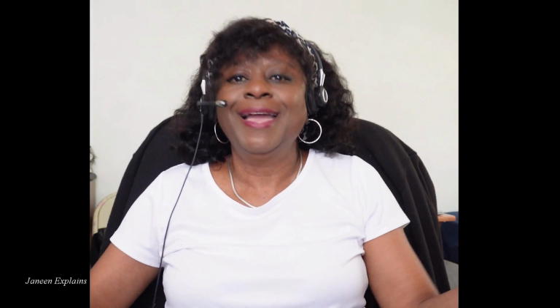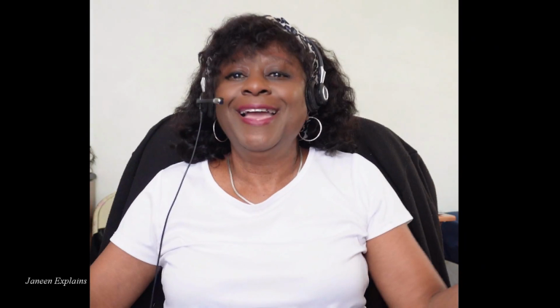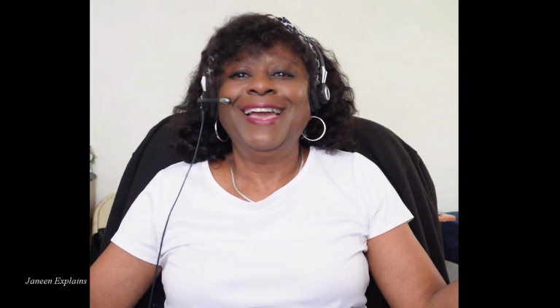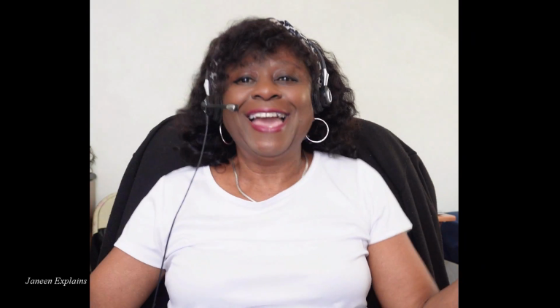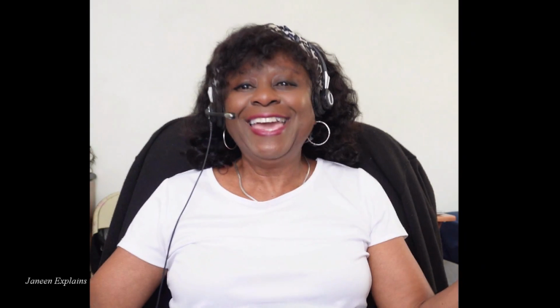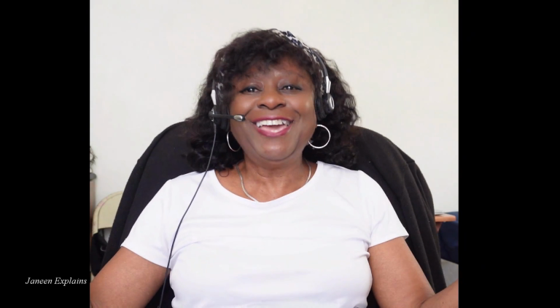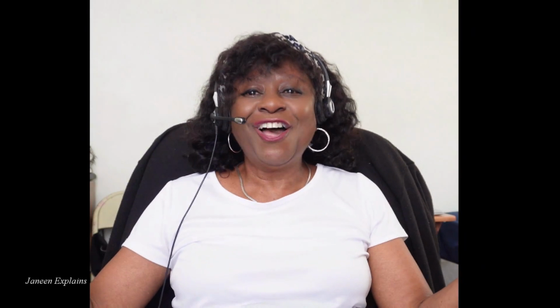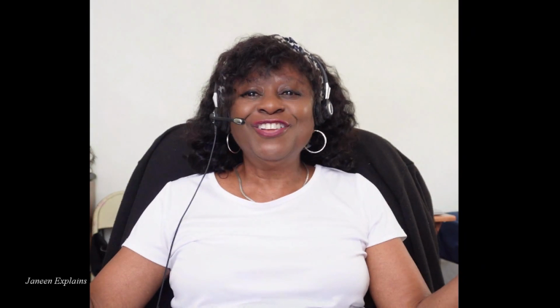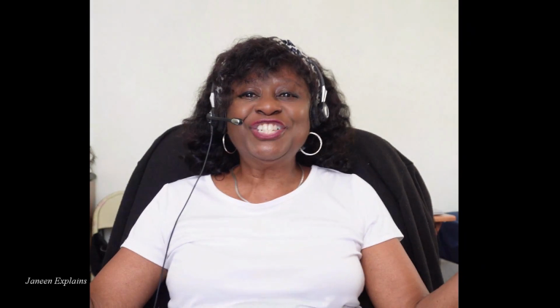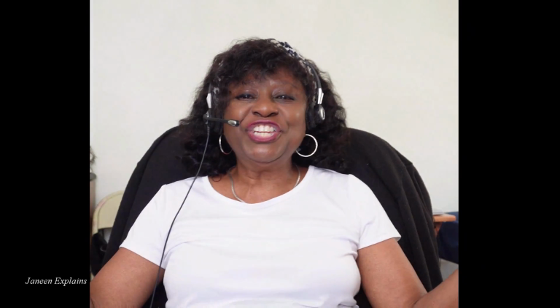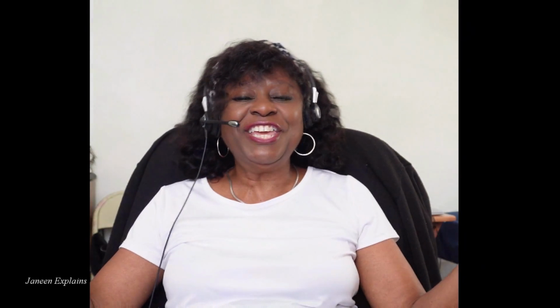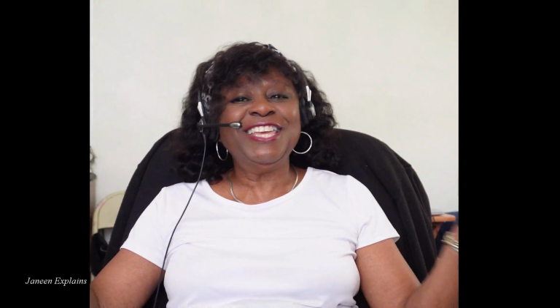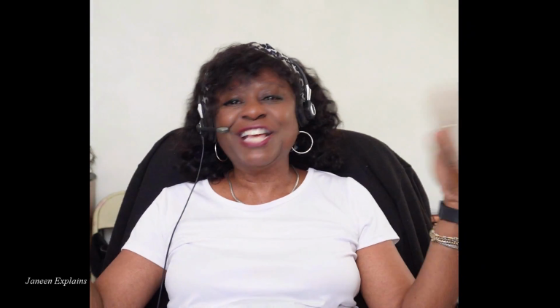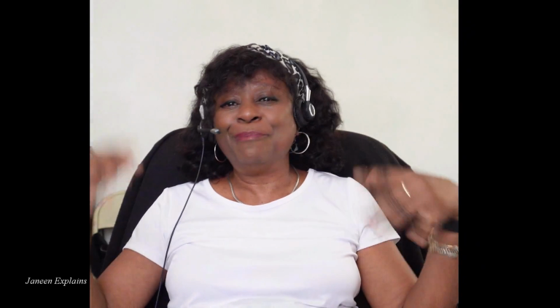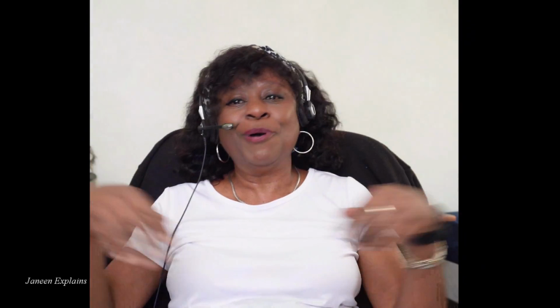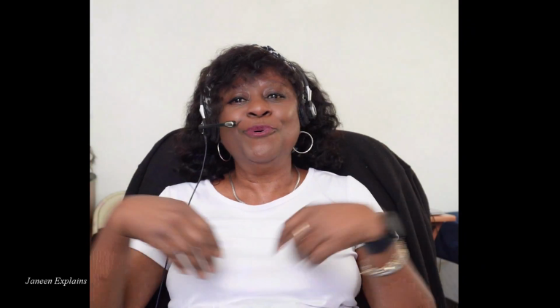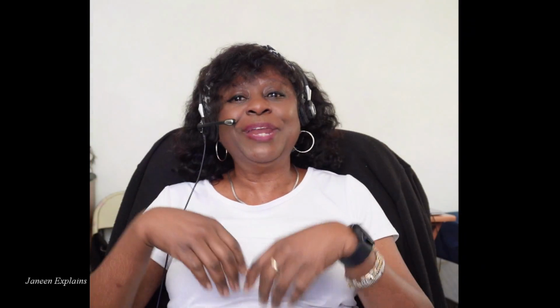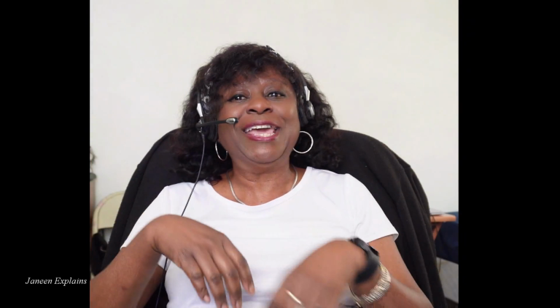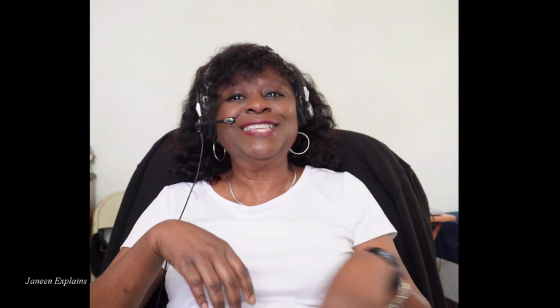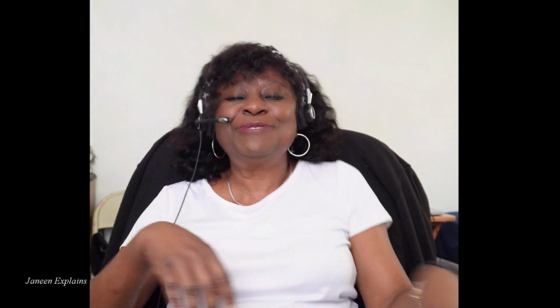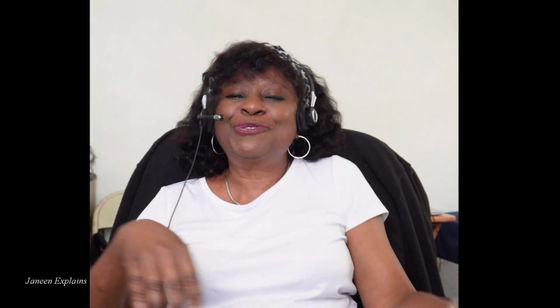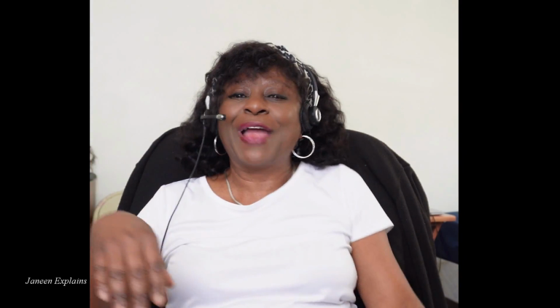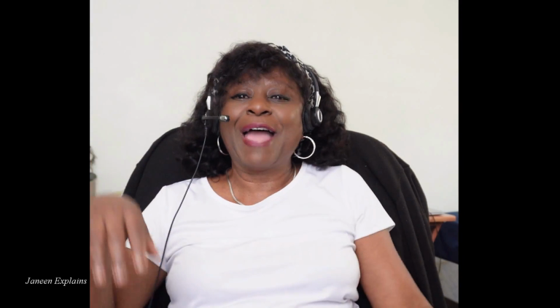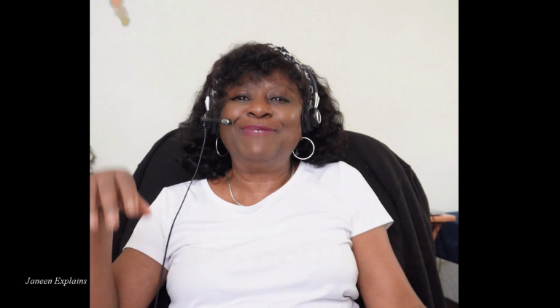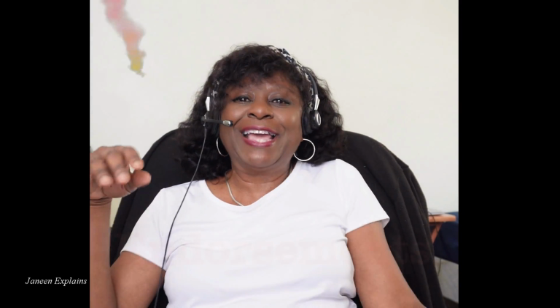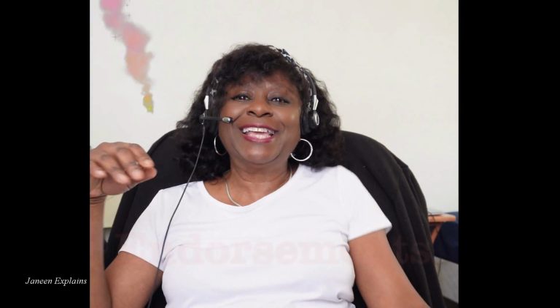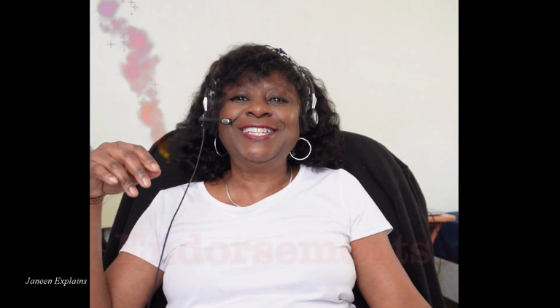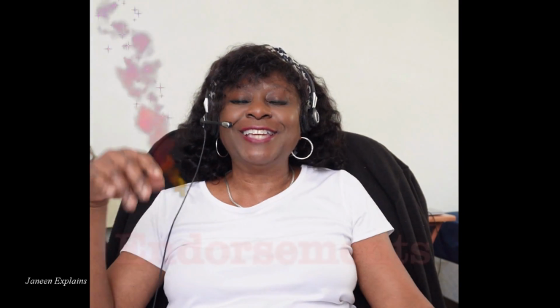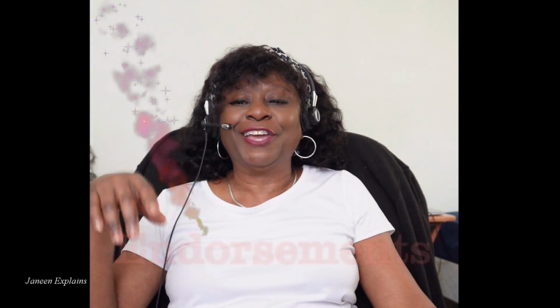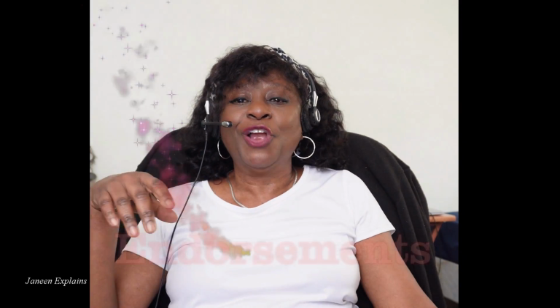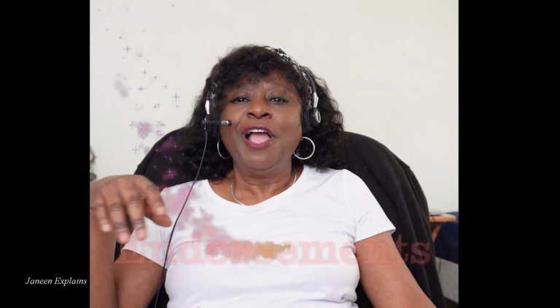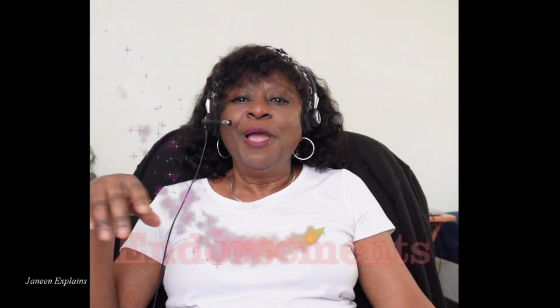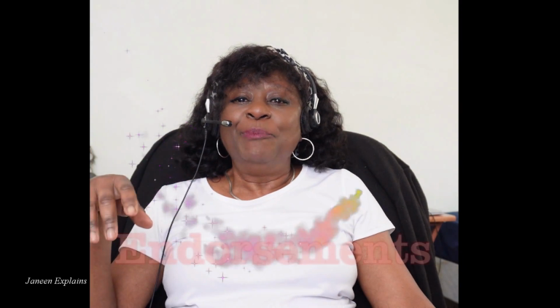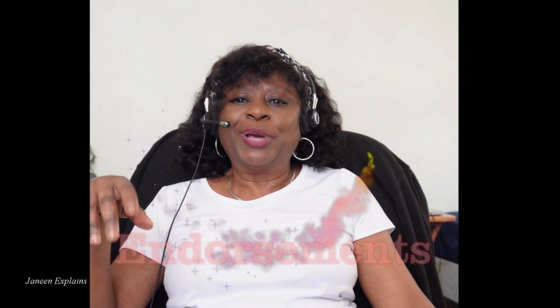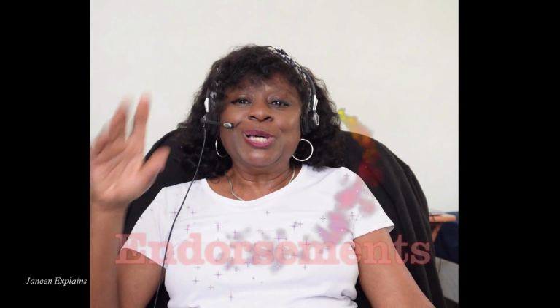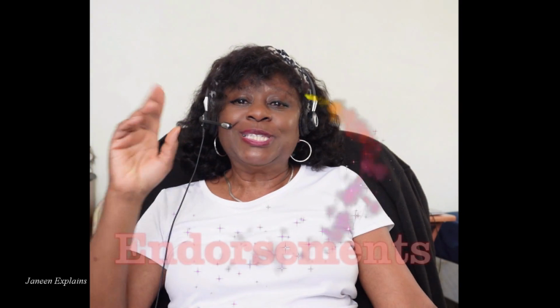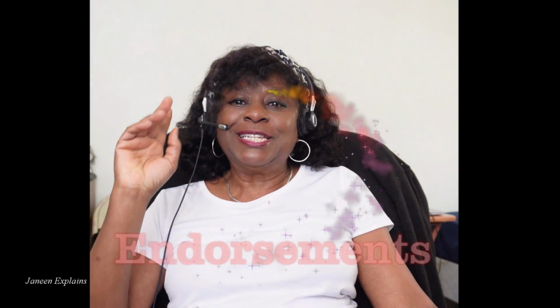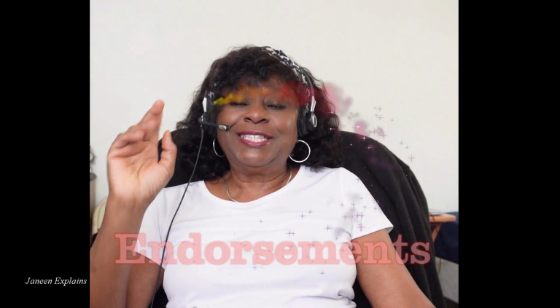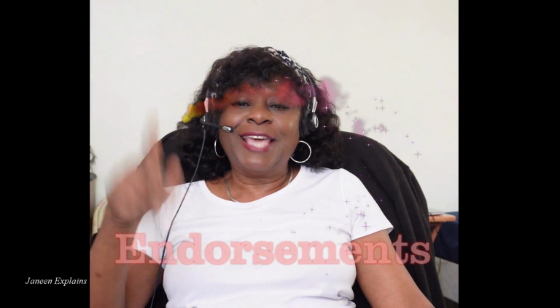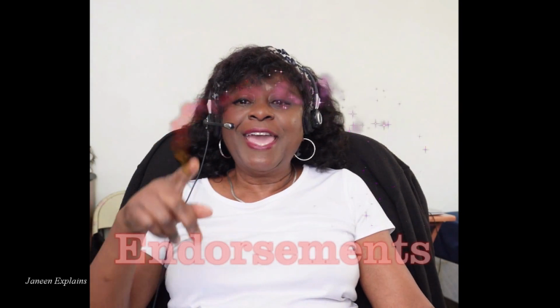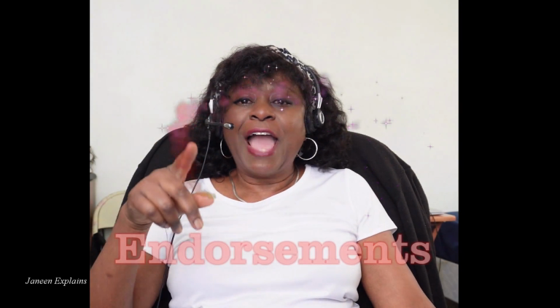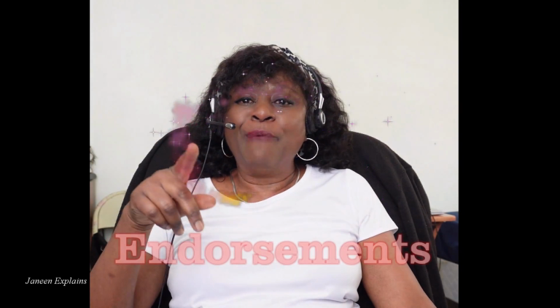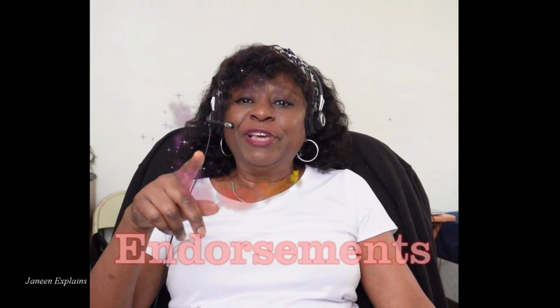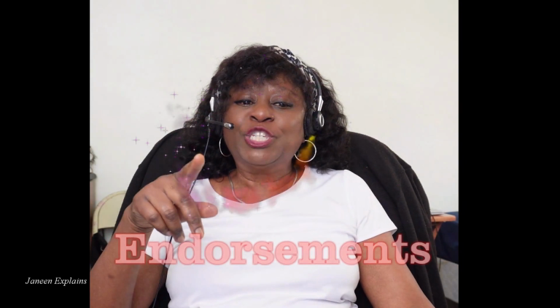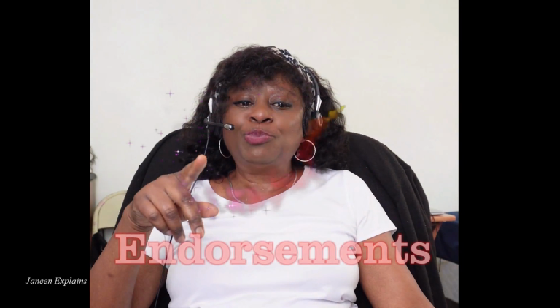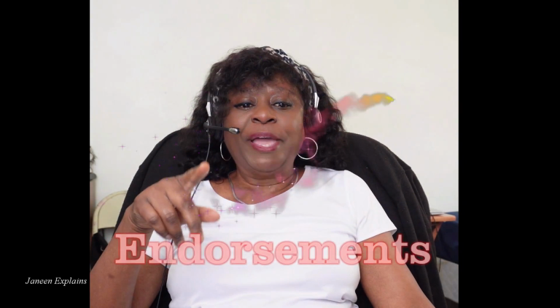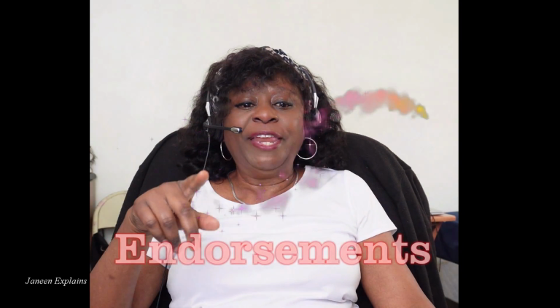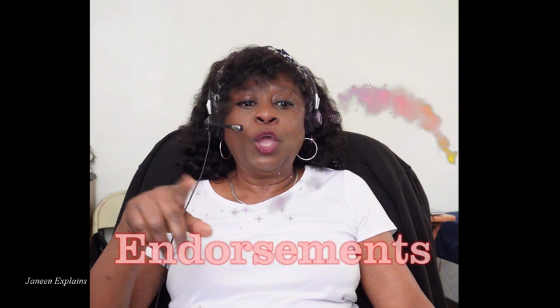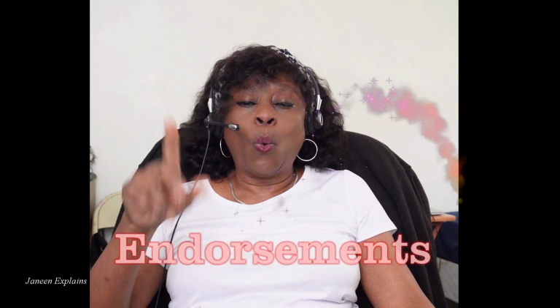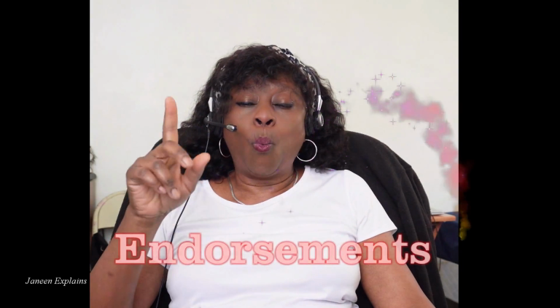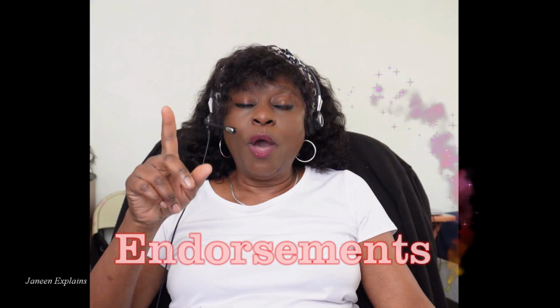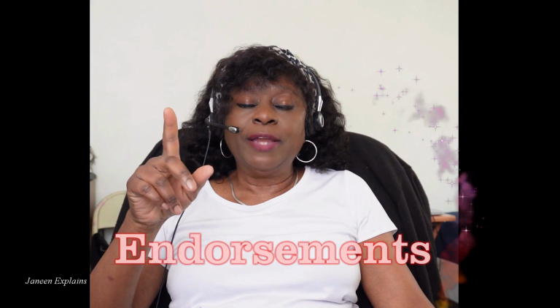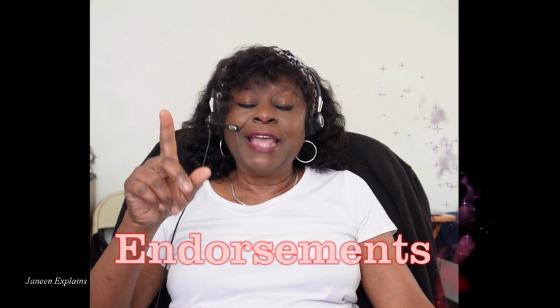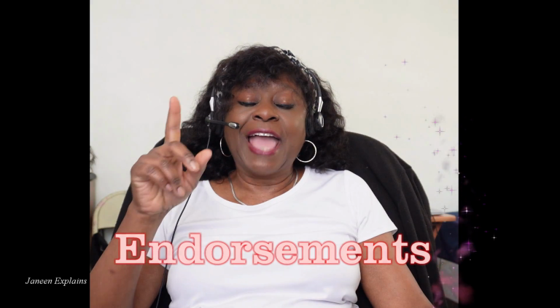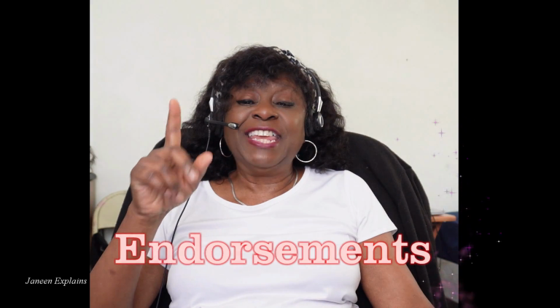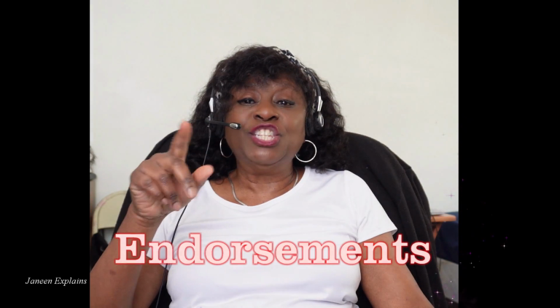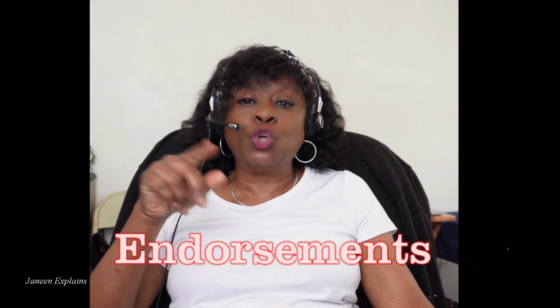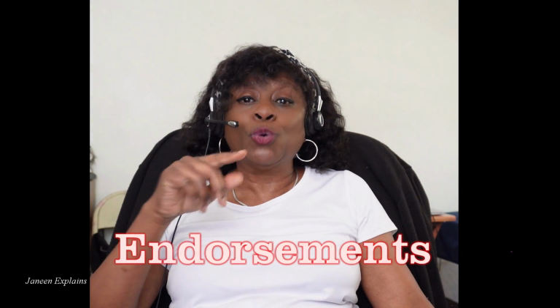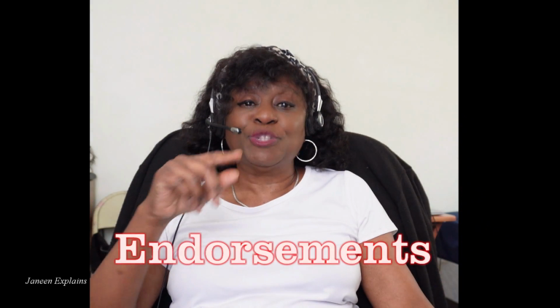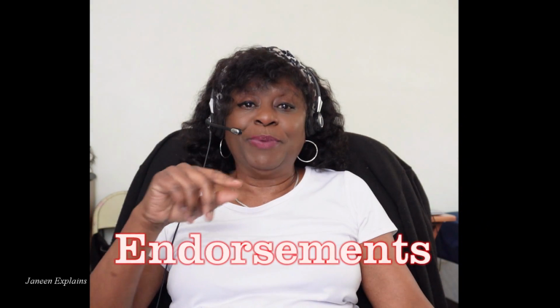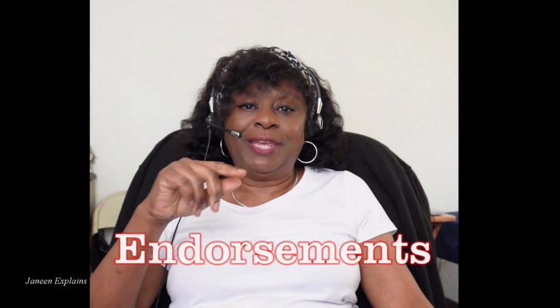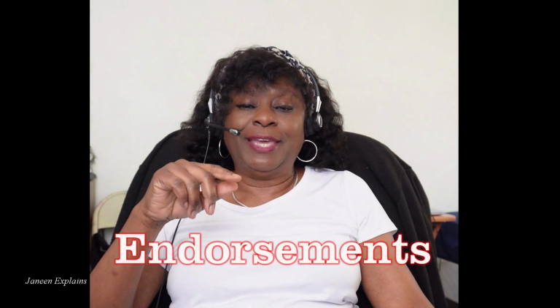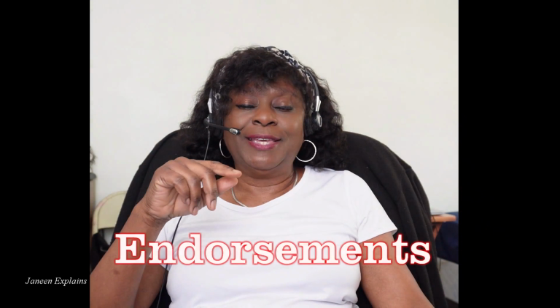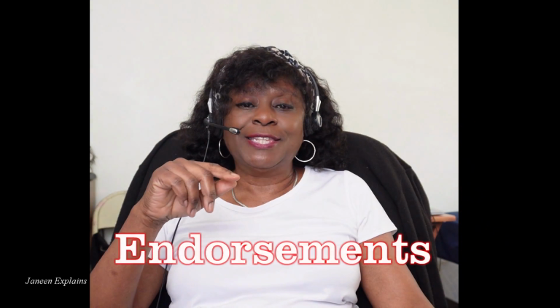Hey y'all, it's Janine. Come on in, subscribe, like, and share because today I'm explaining what an endorsement is.